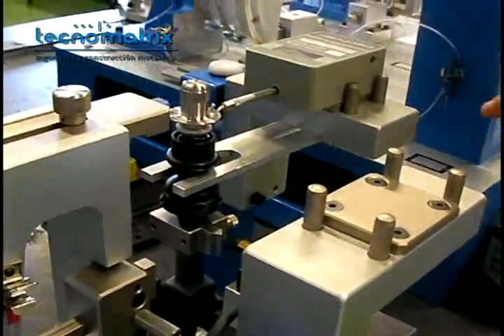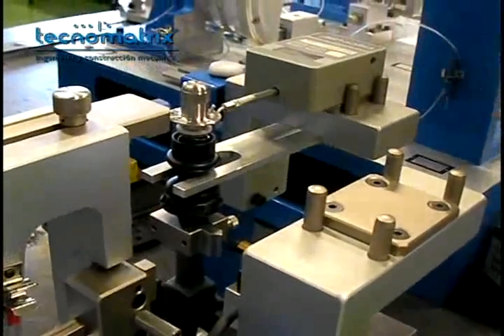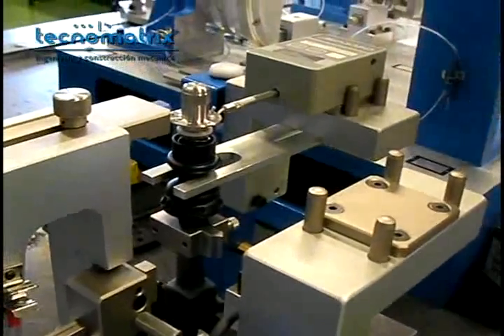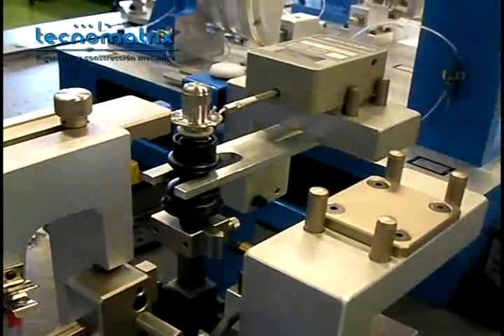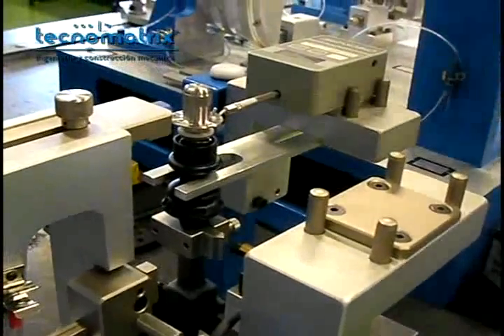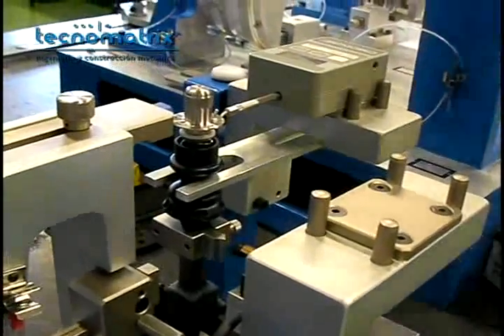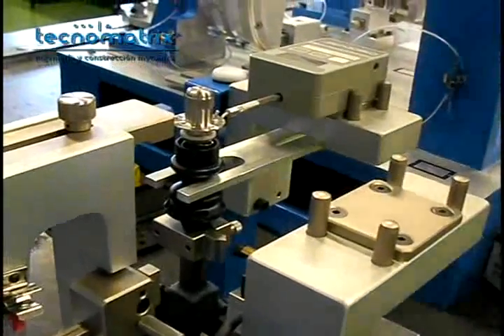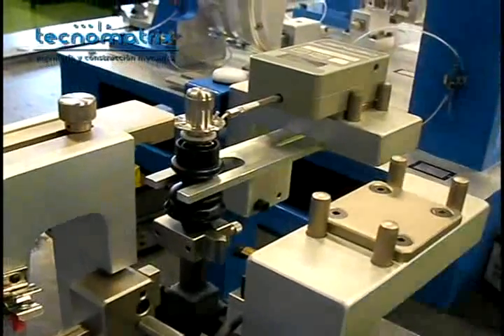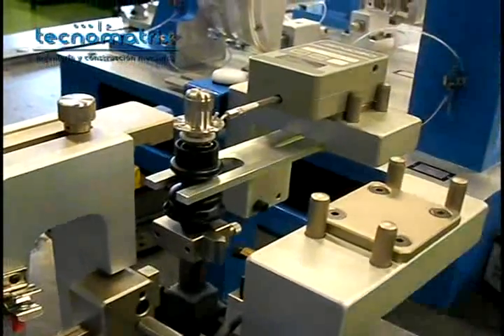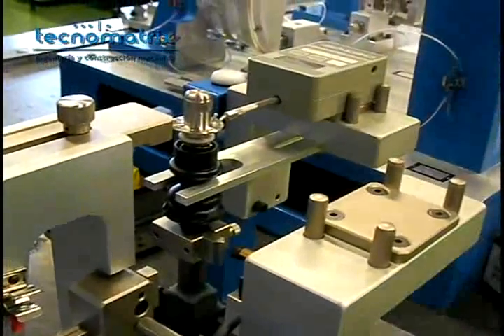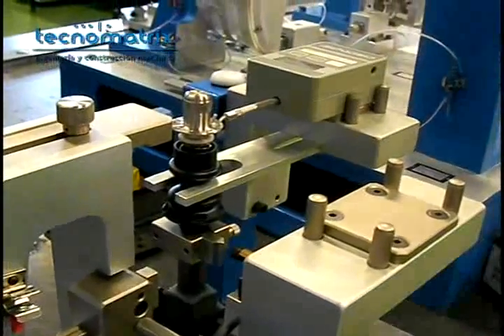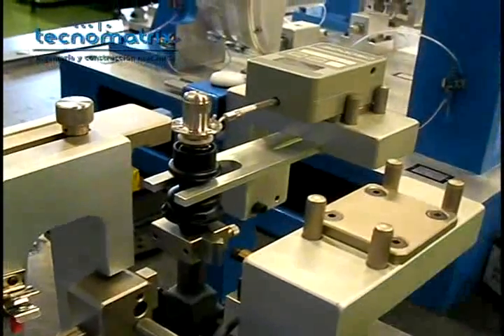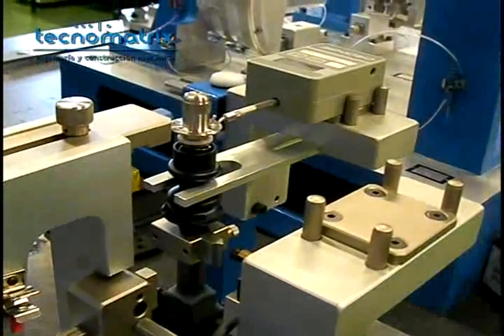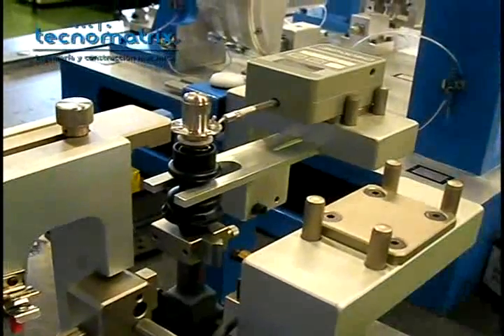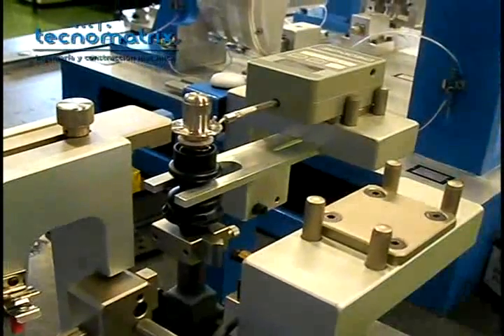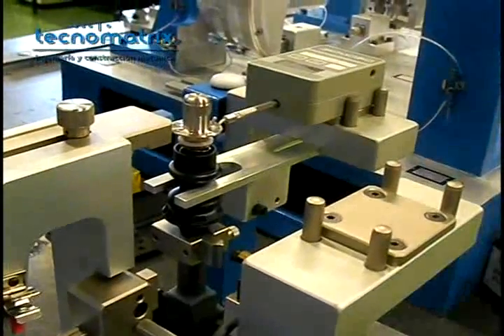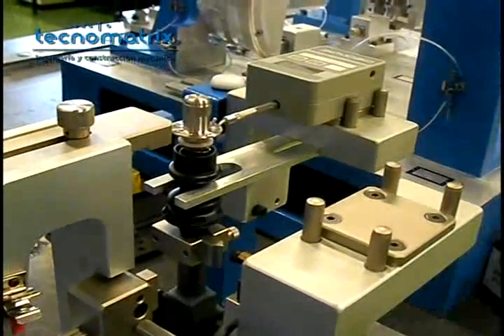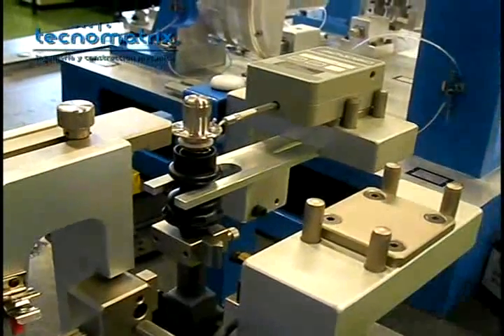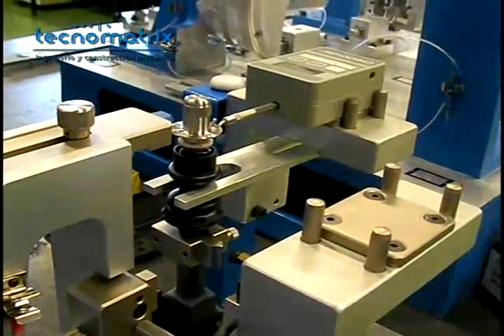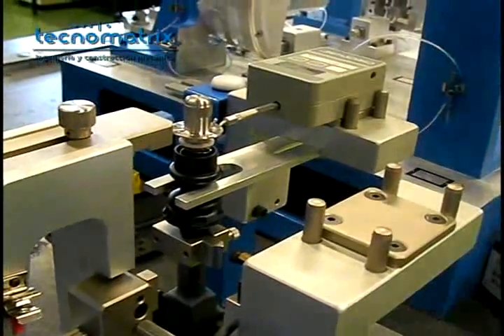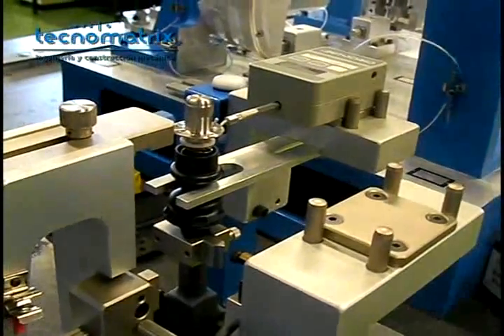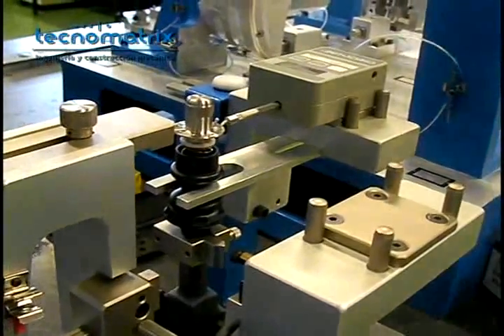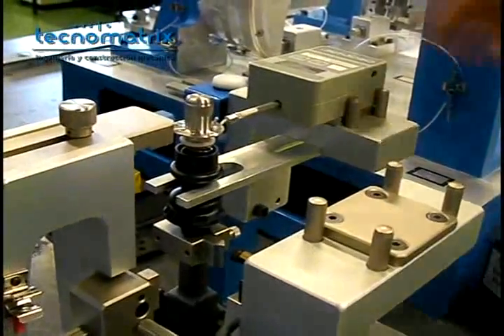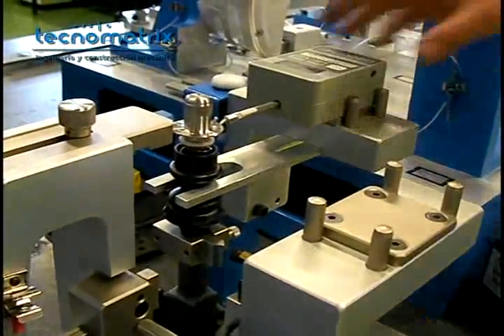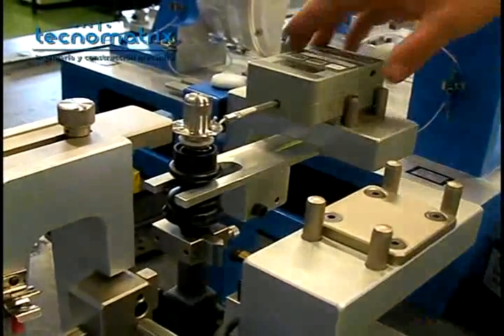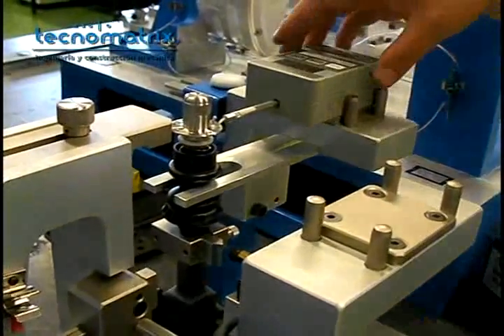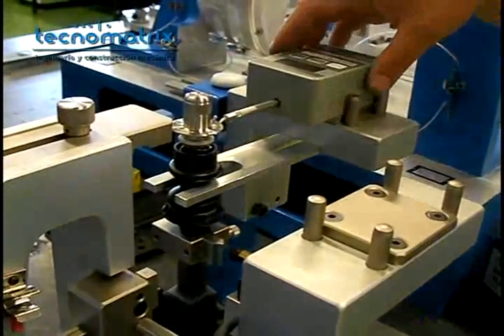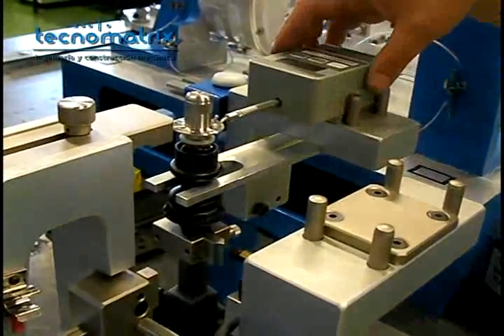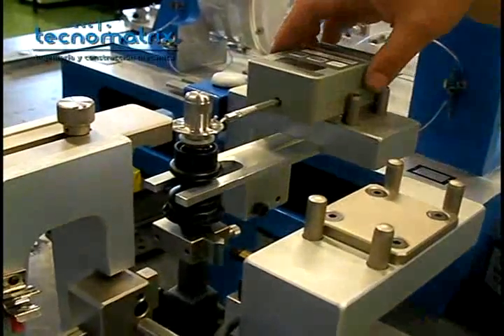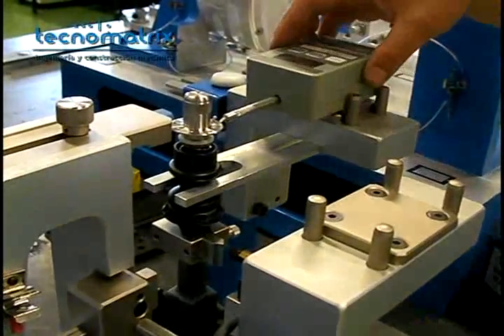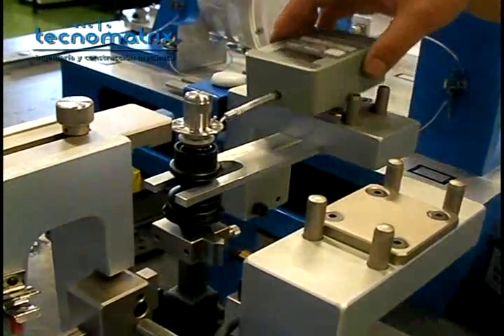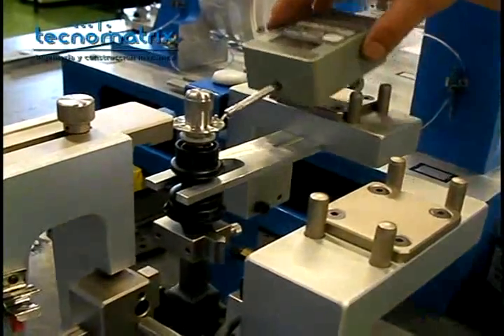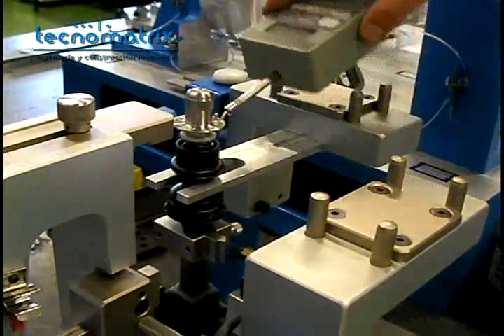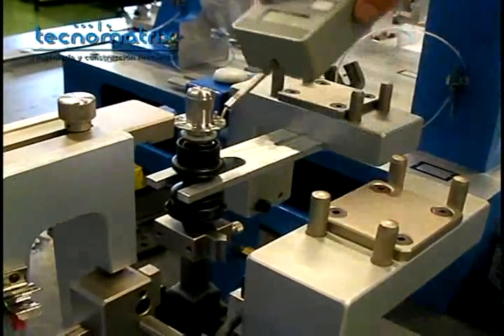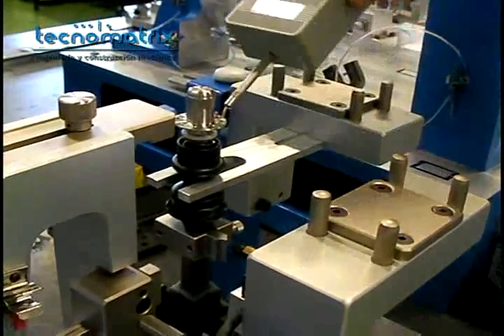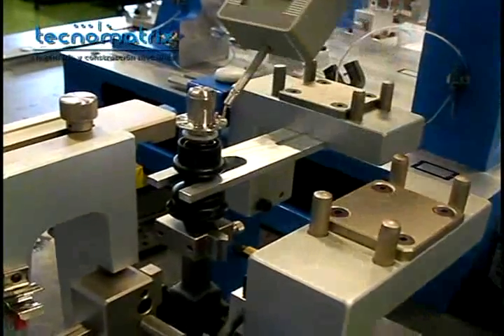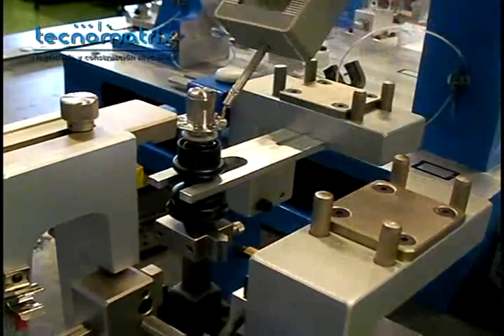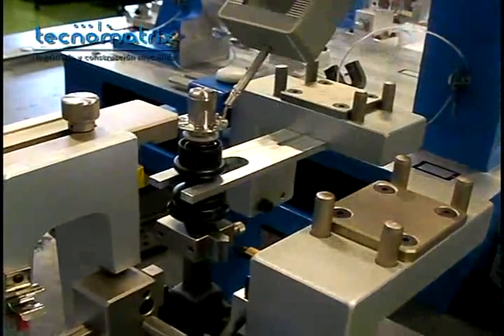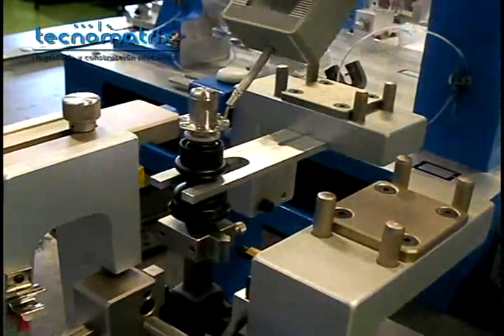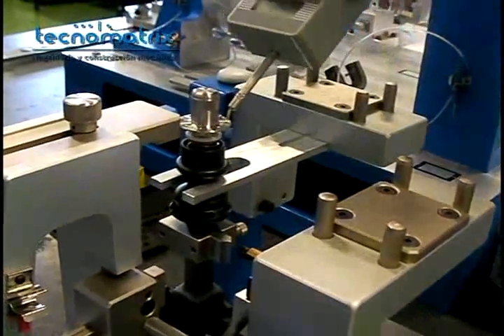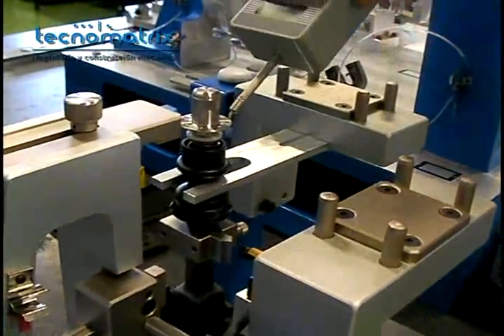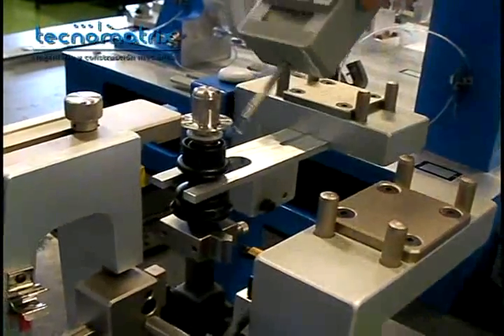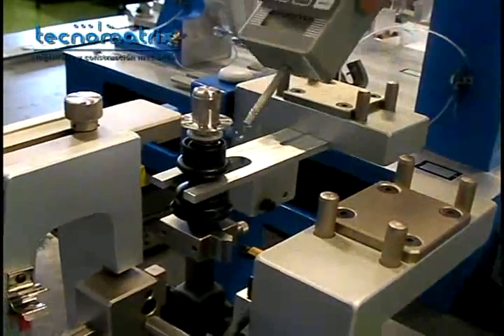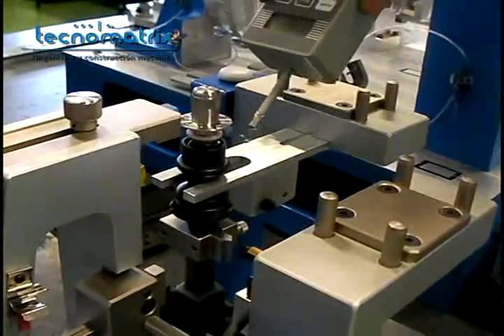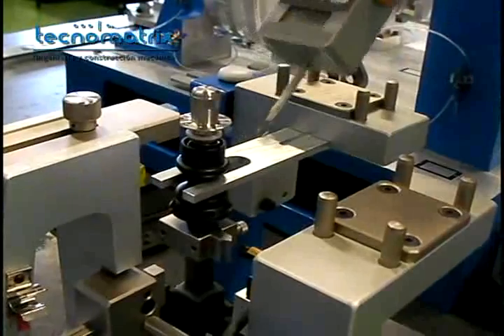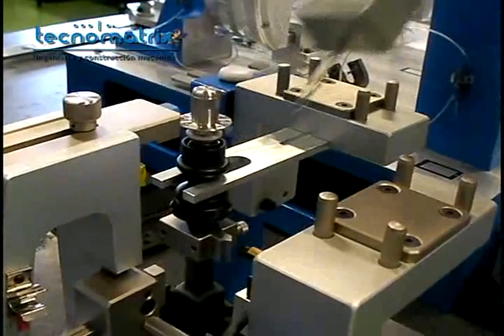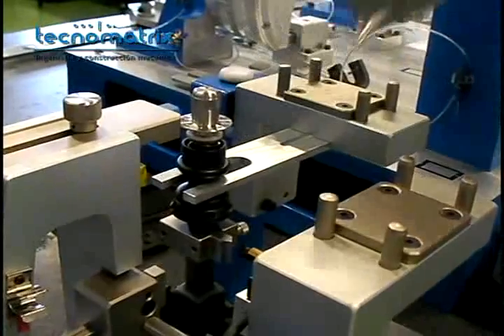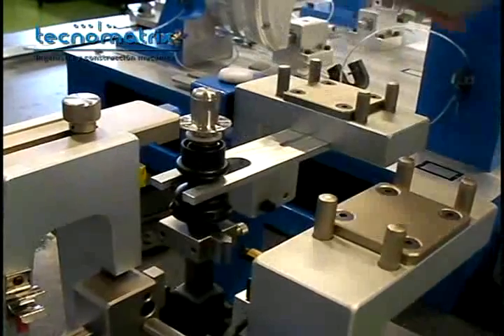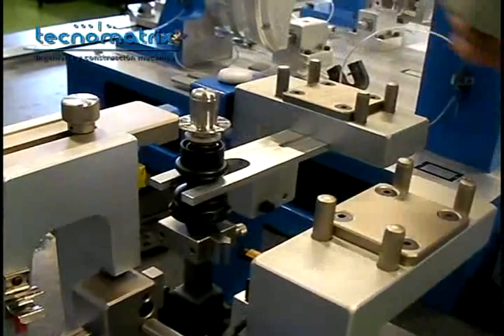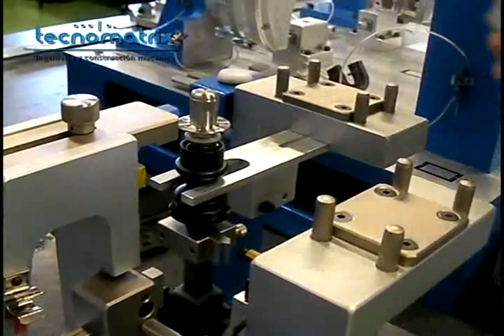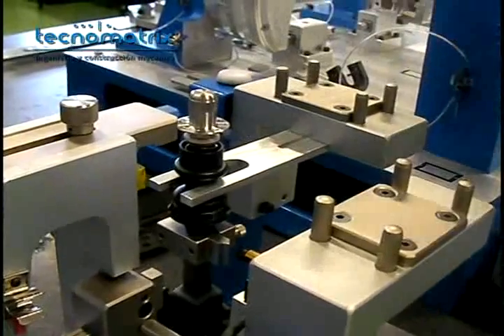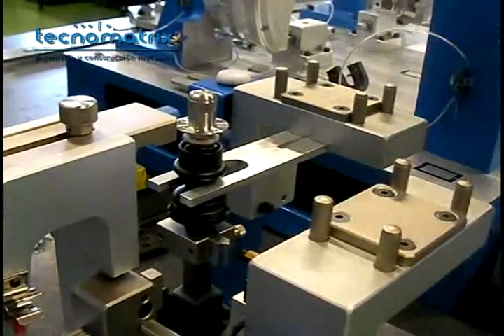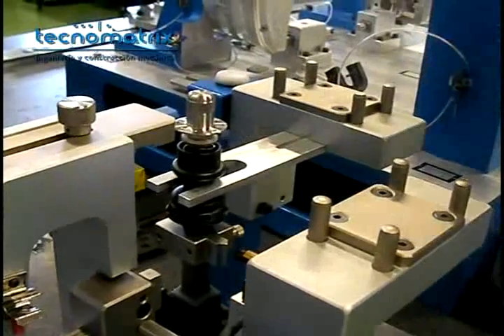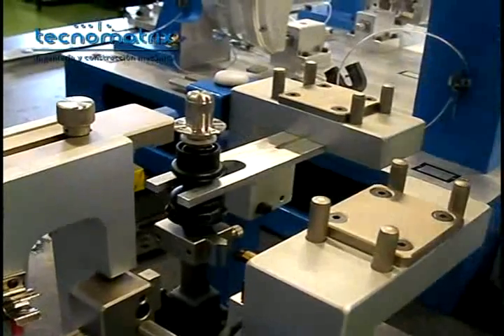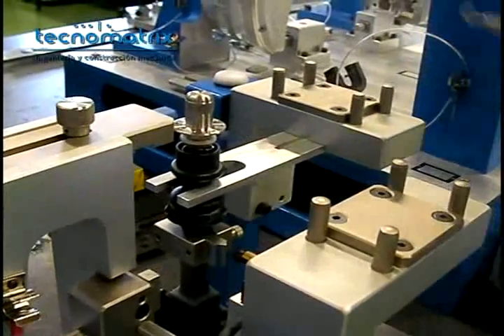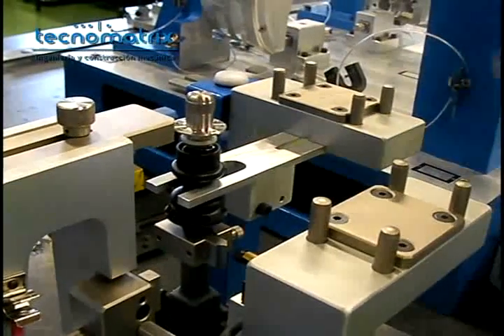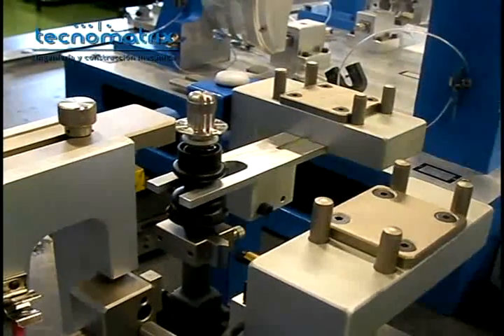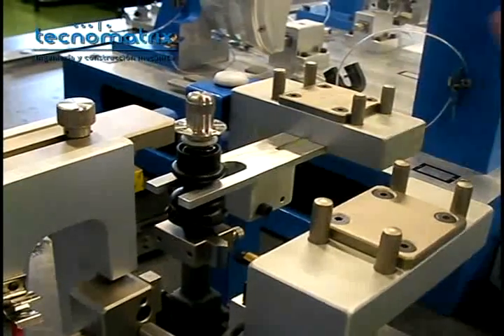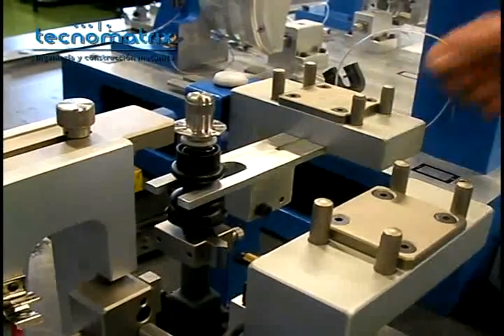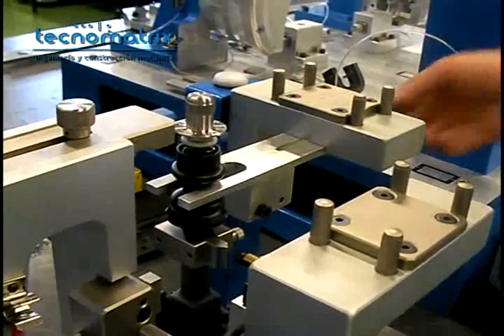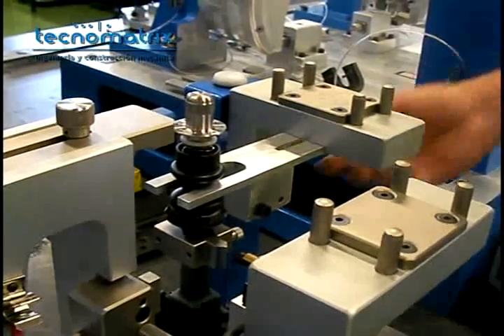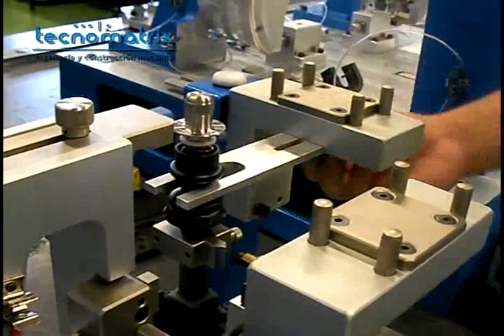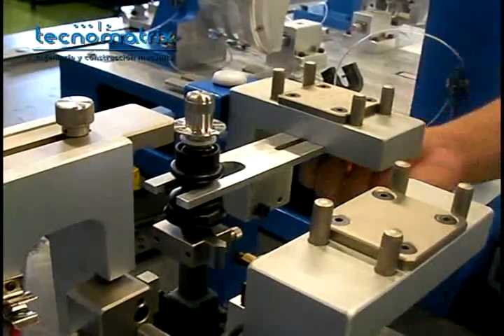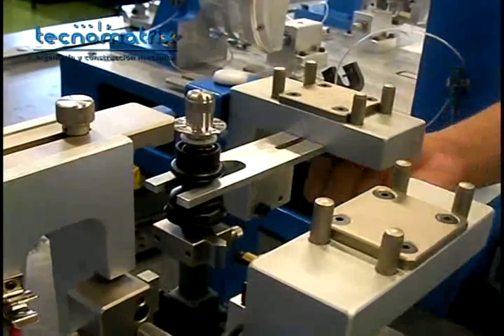Once the measures are done, unscrew the guiding block, slide it back and screw it to the tower.